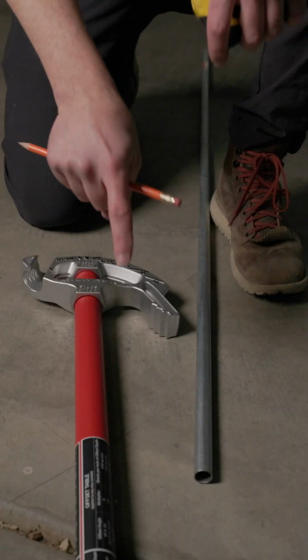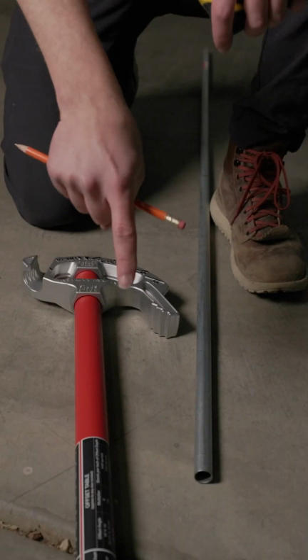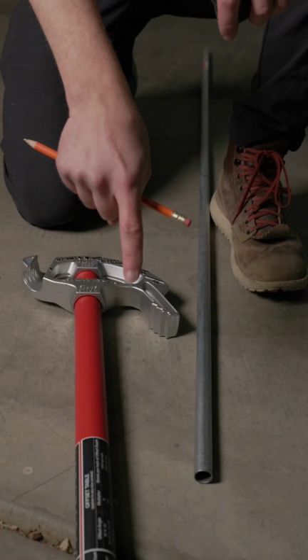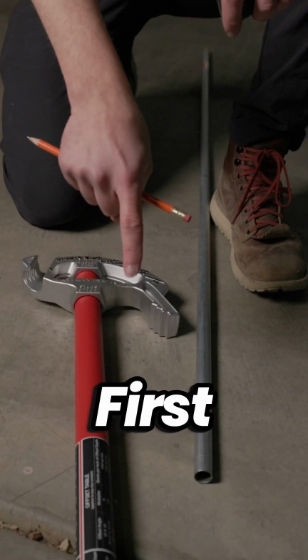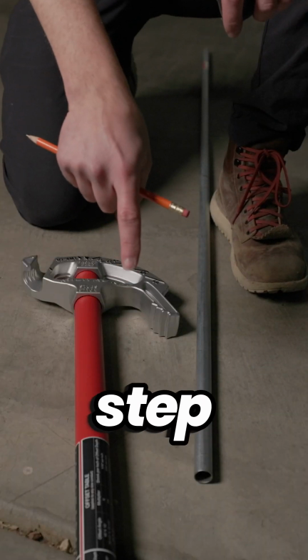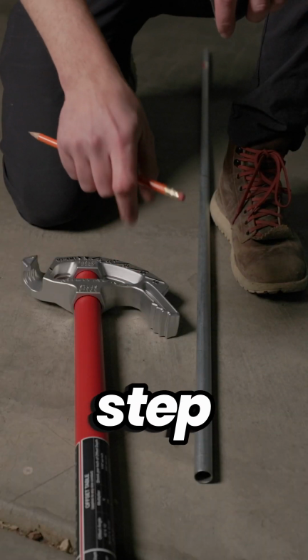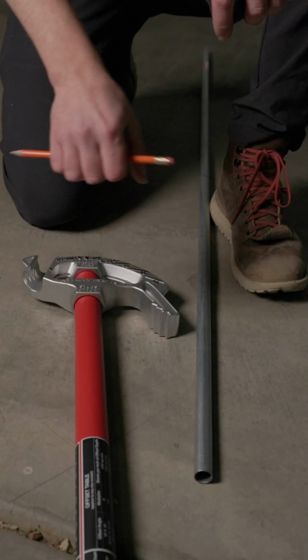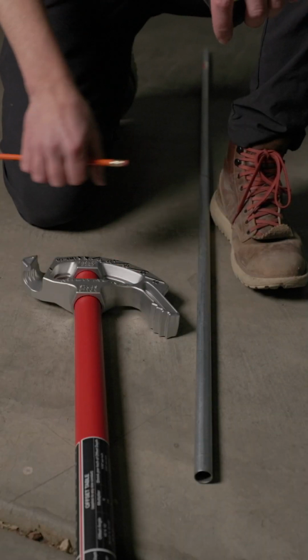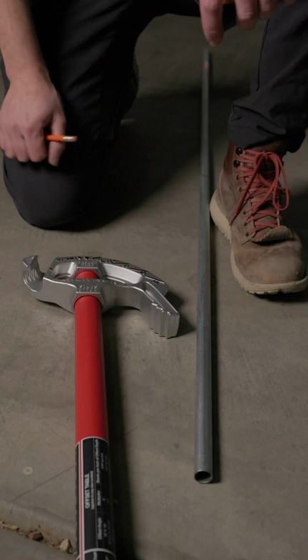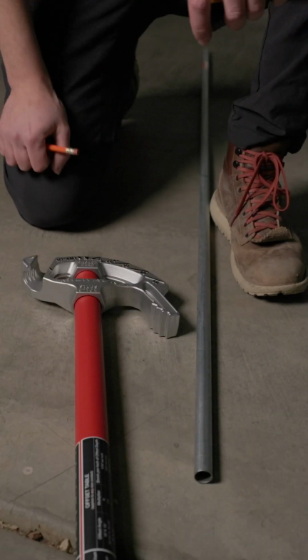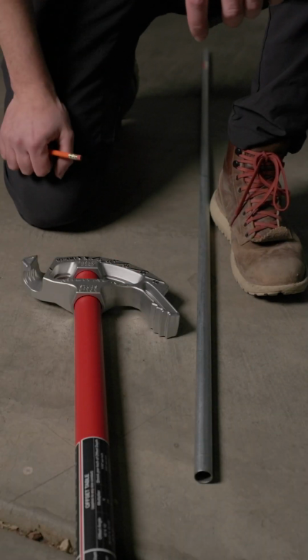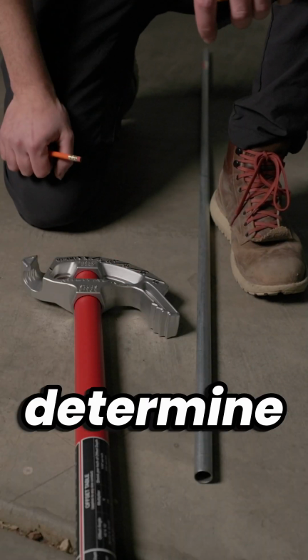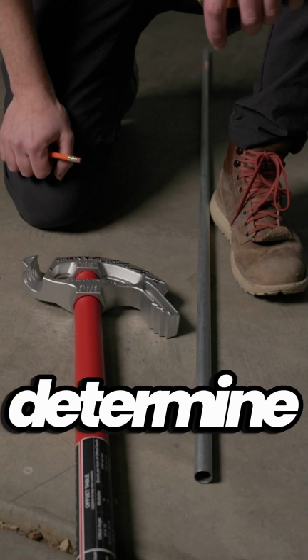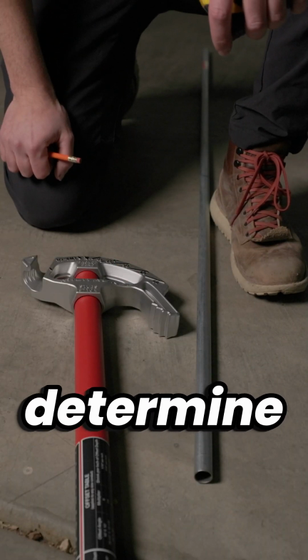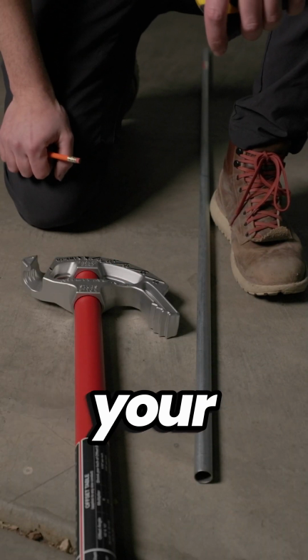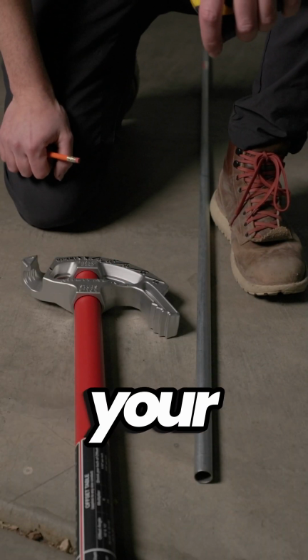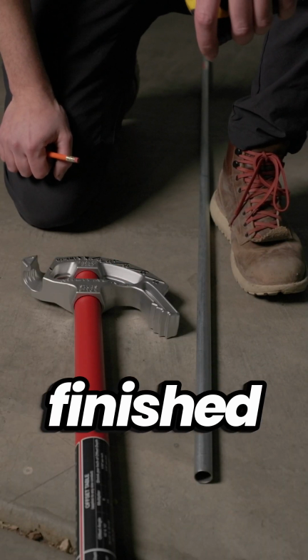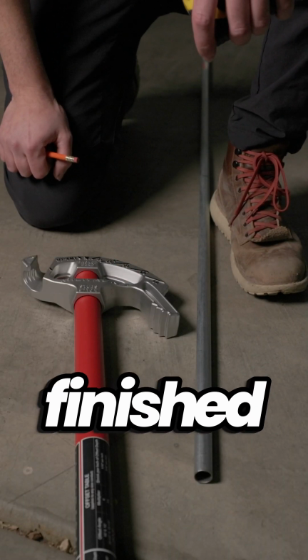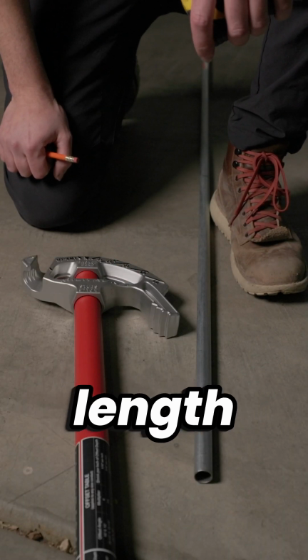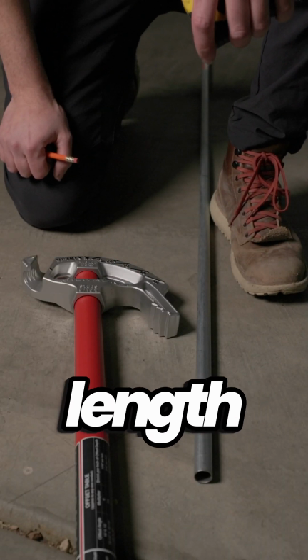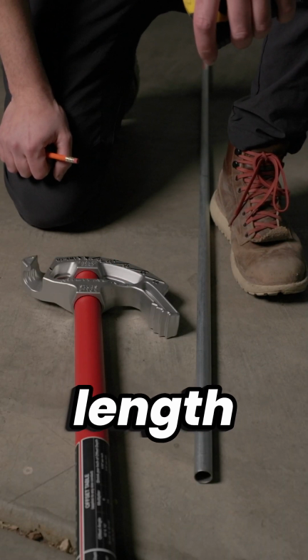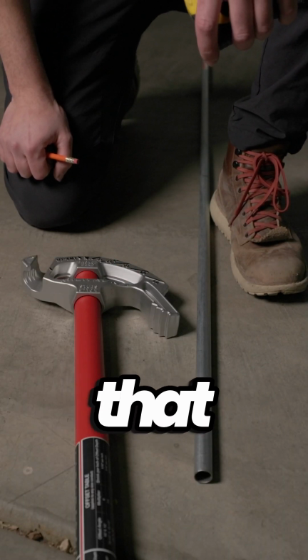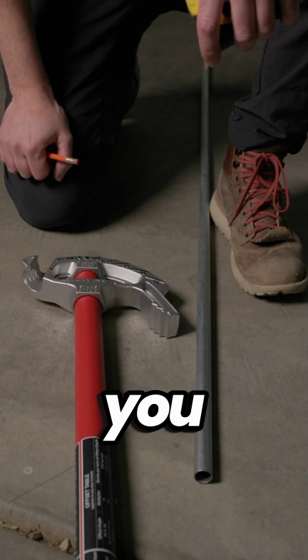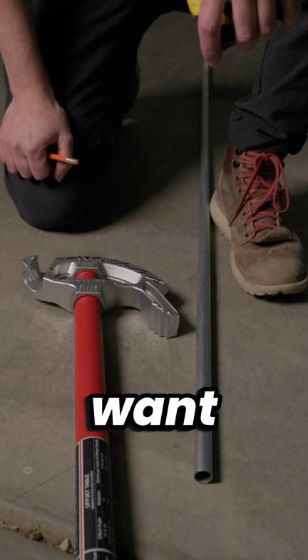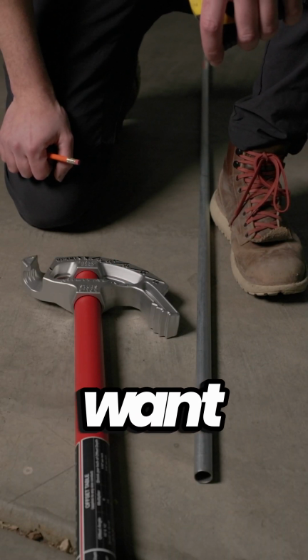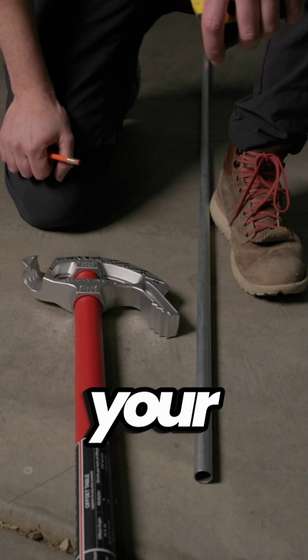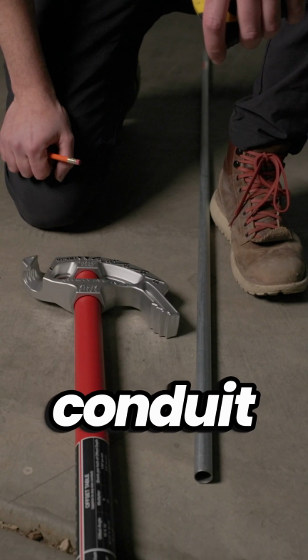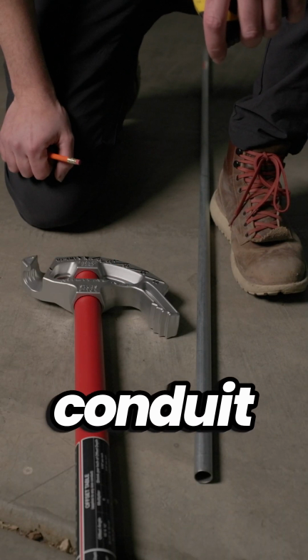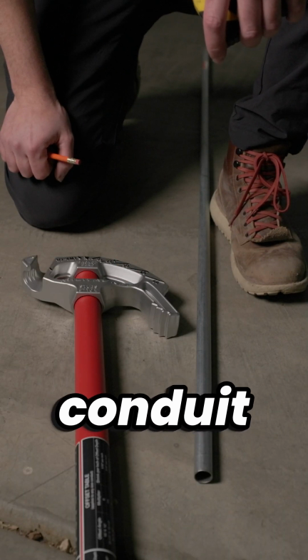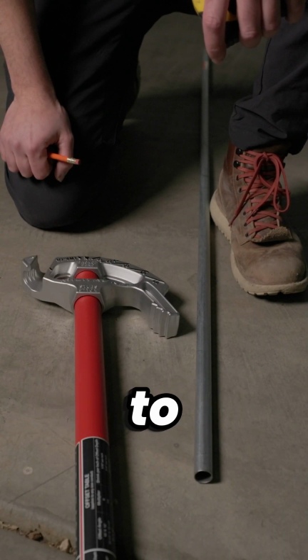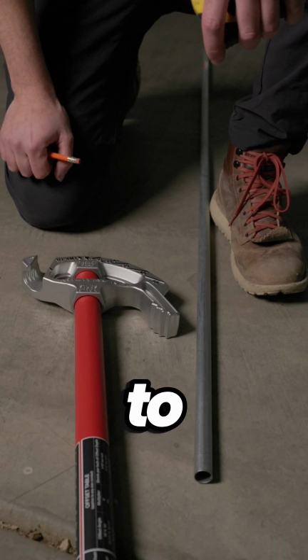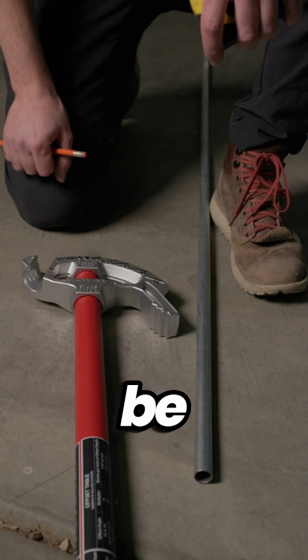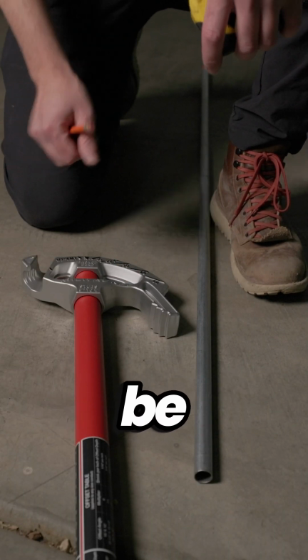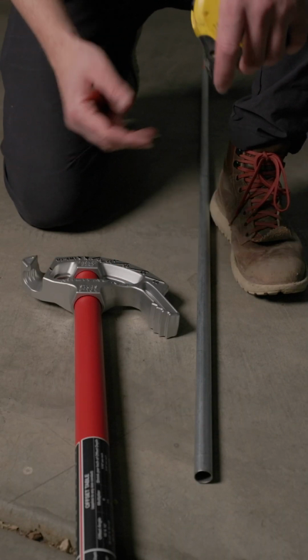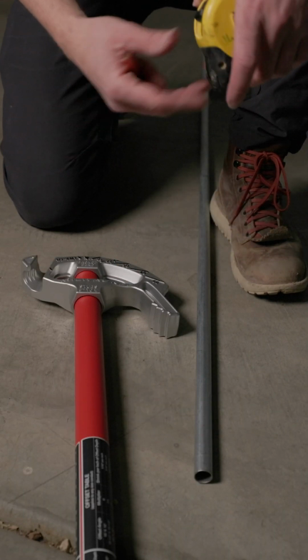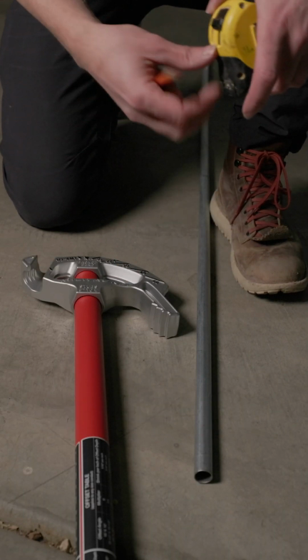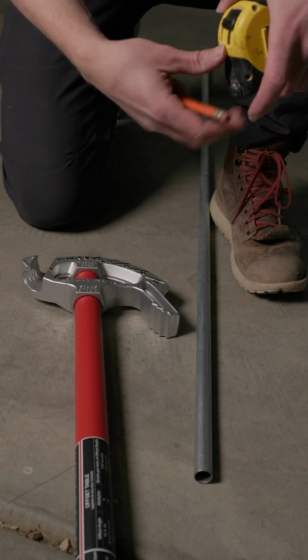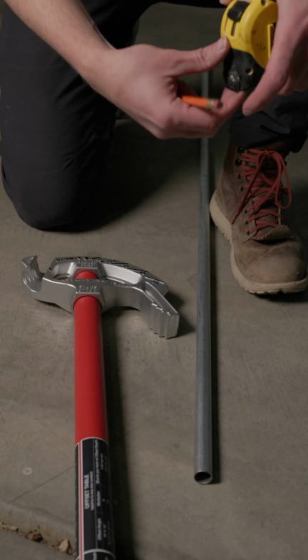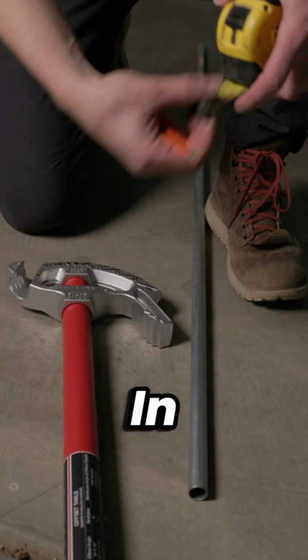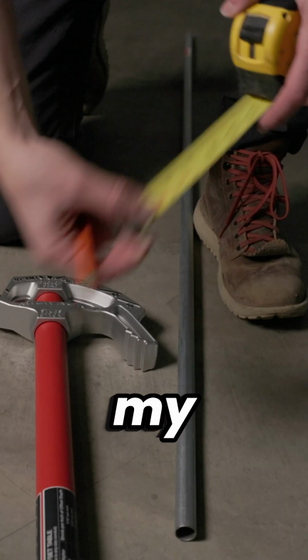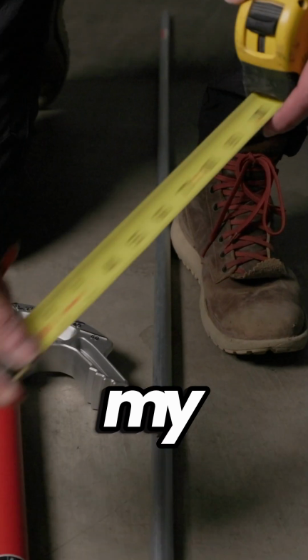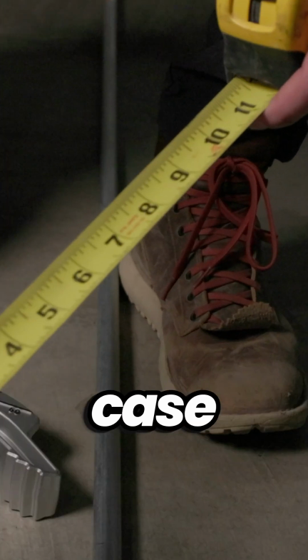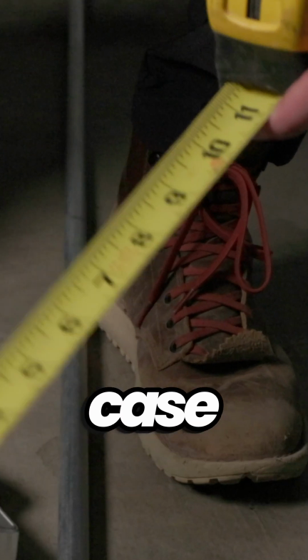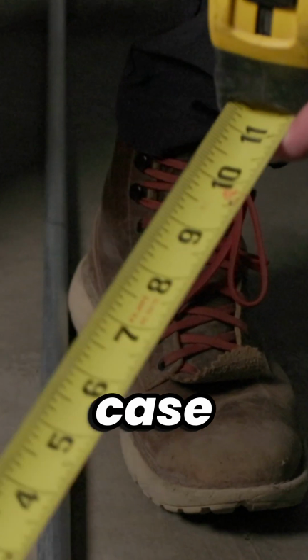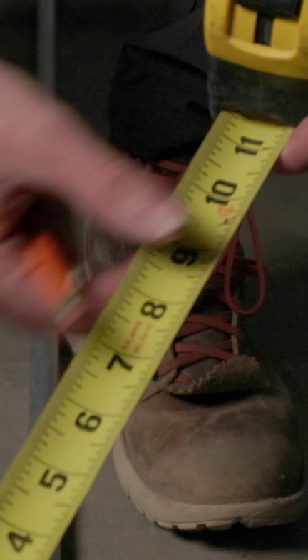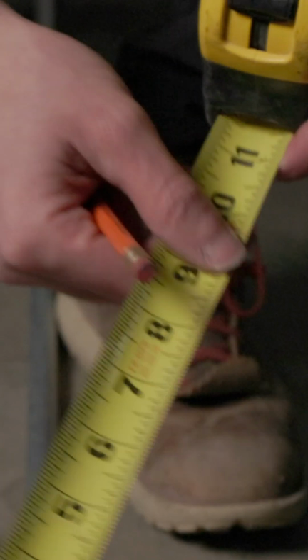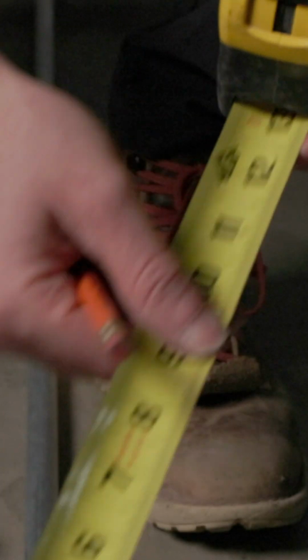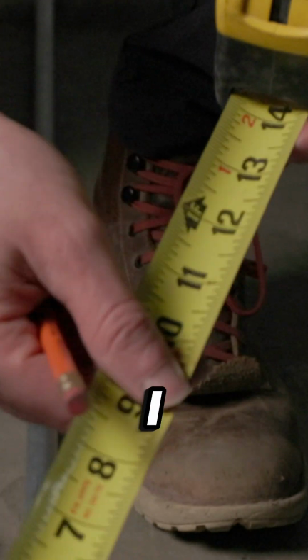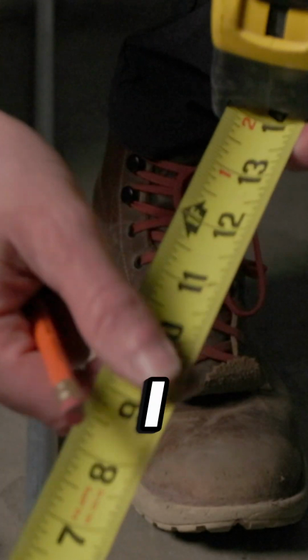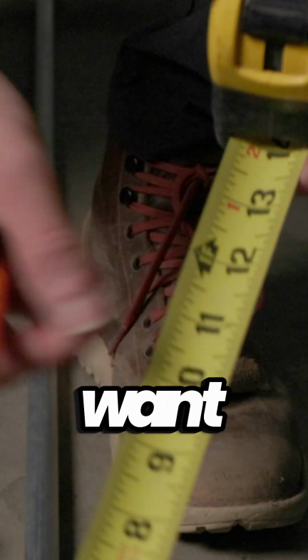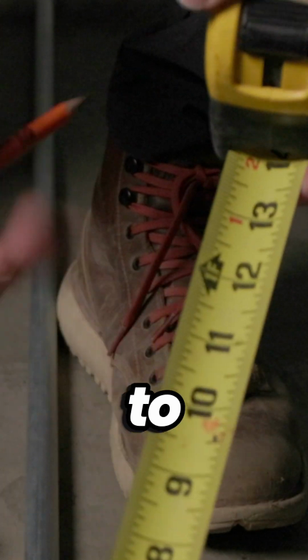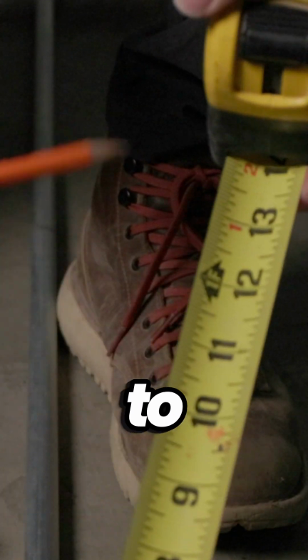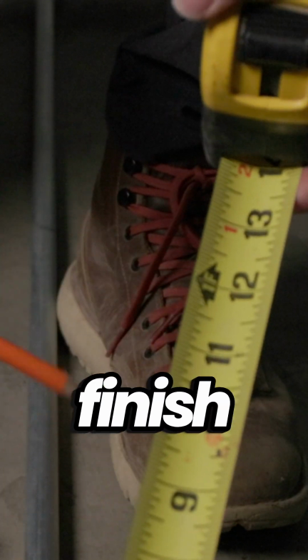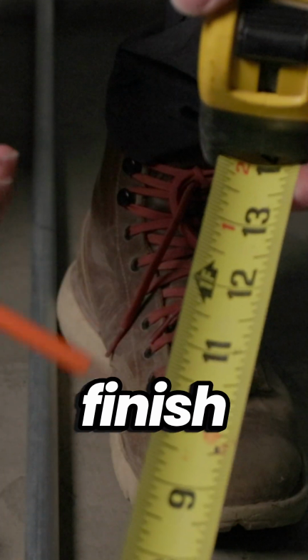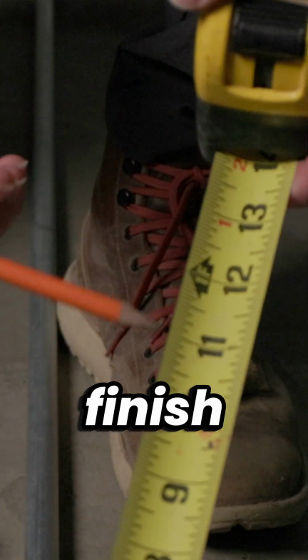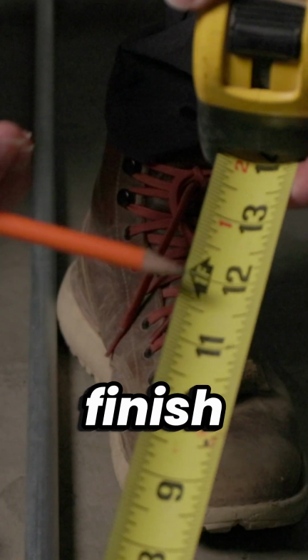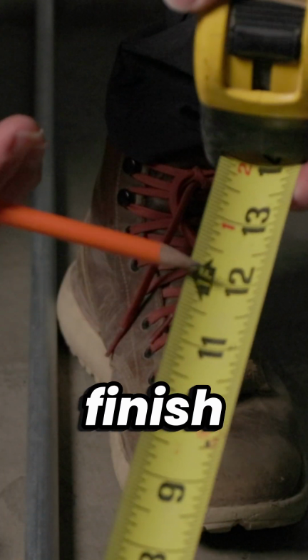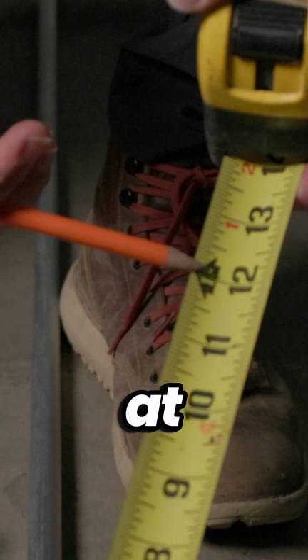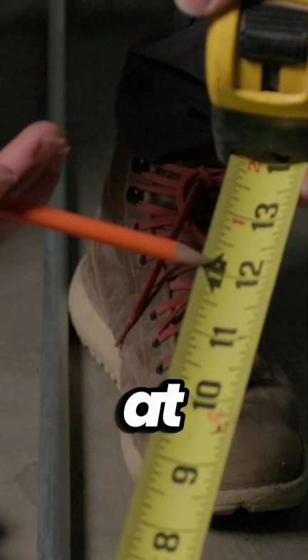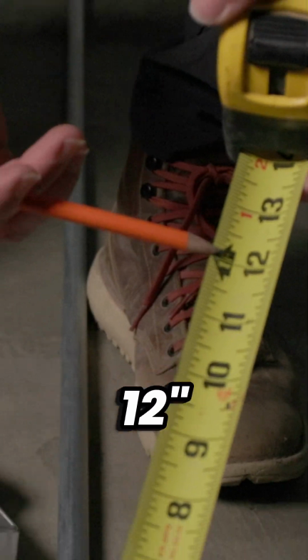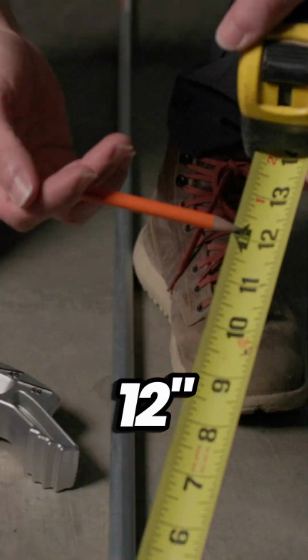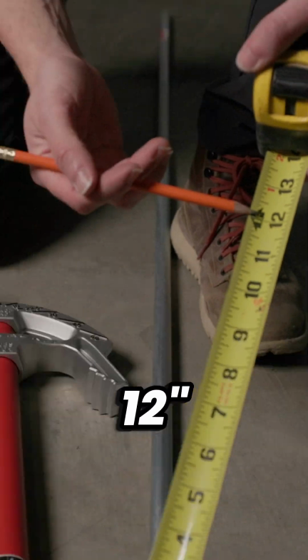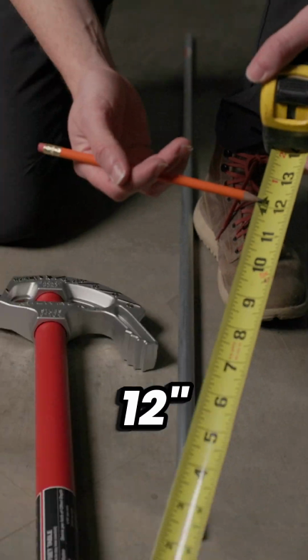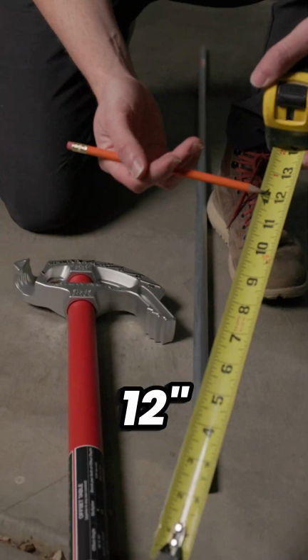First step, determine your finish length that you want your conduit to be. In my case, I want to finish at 12 inches.